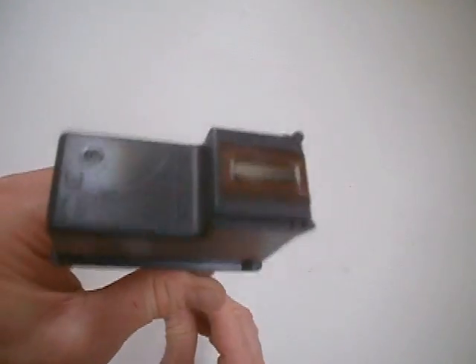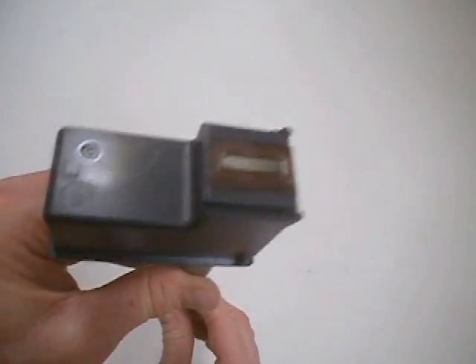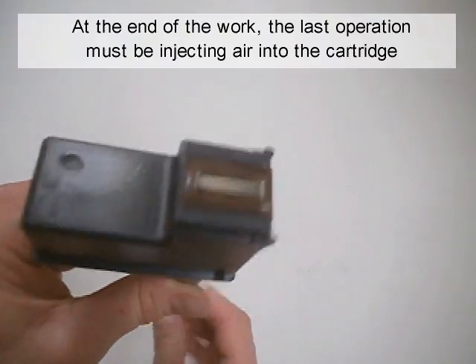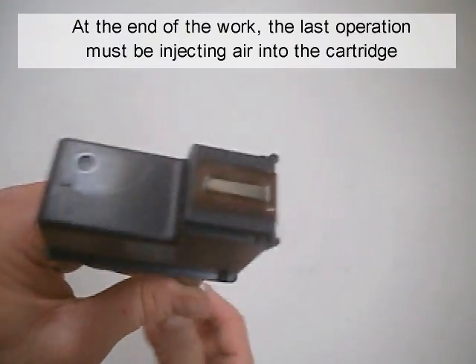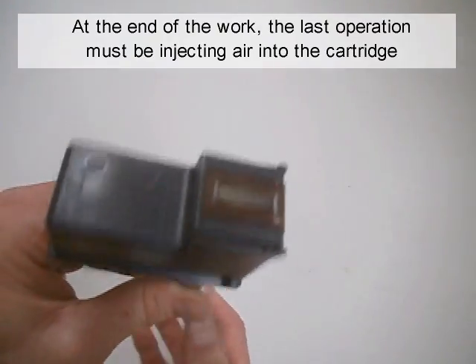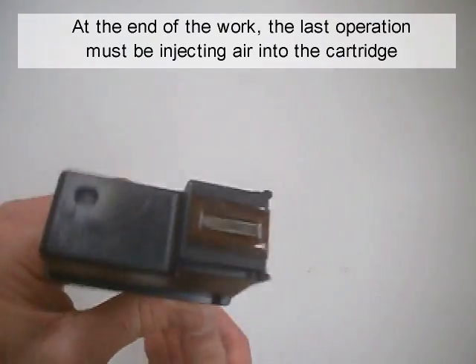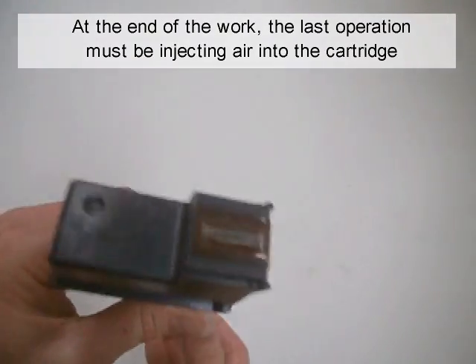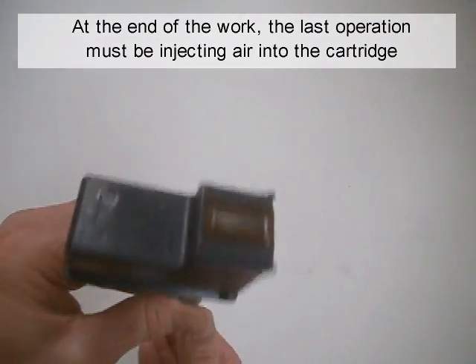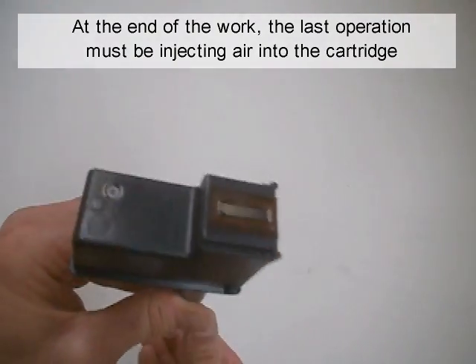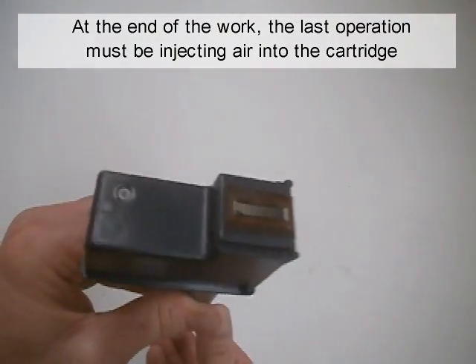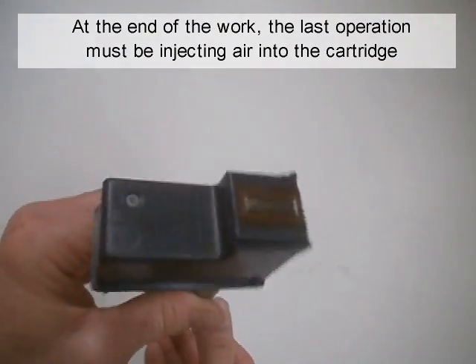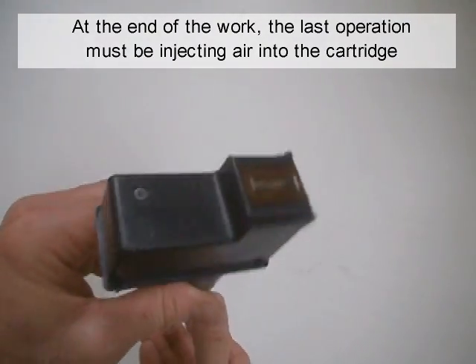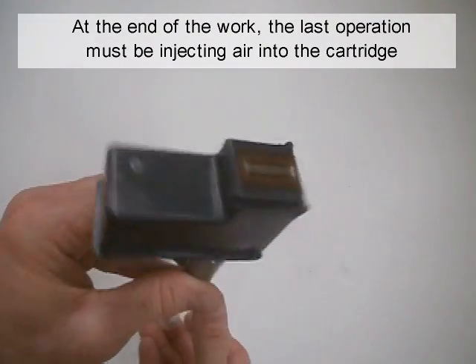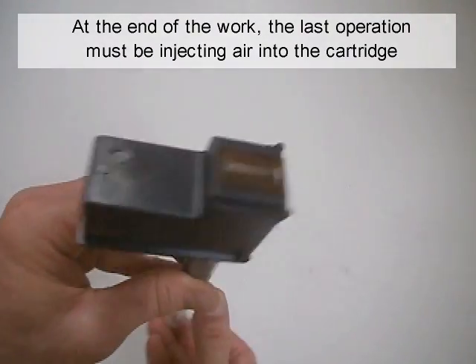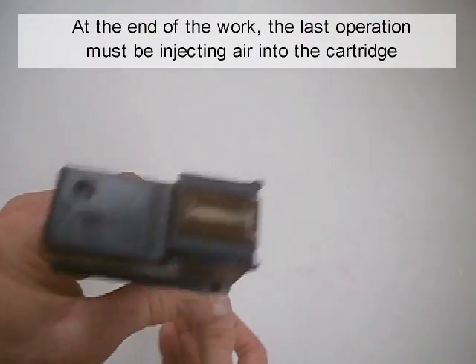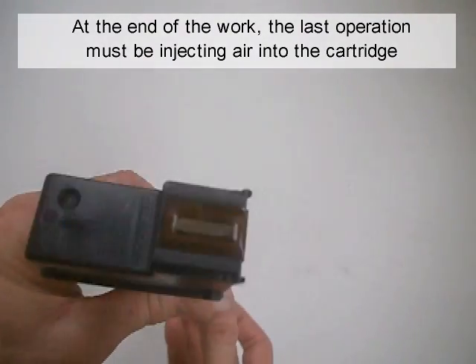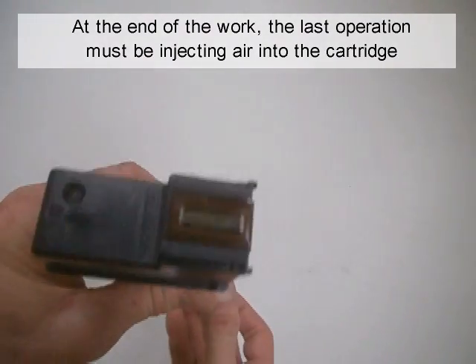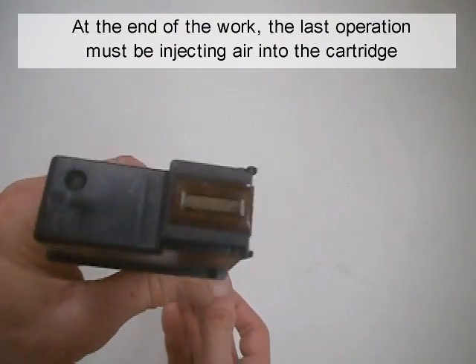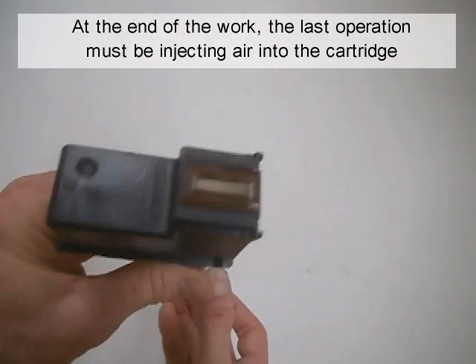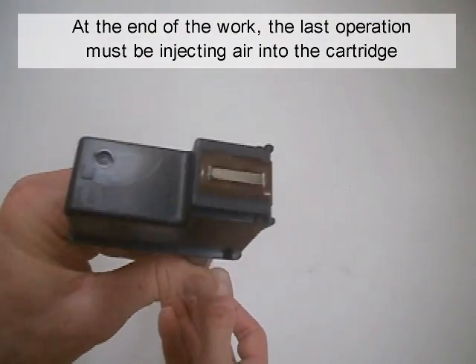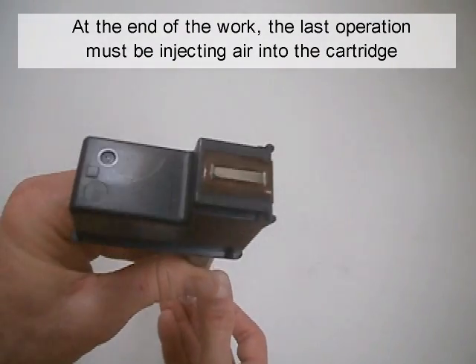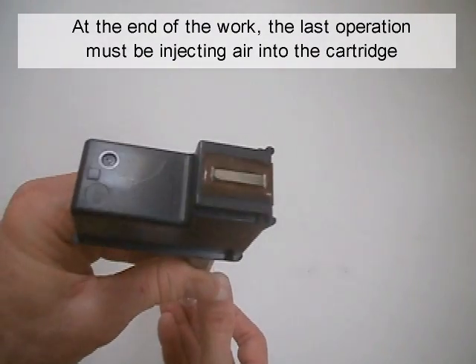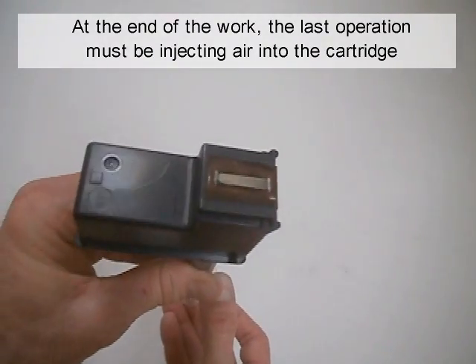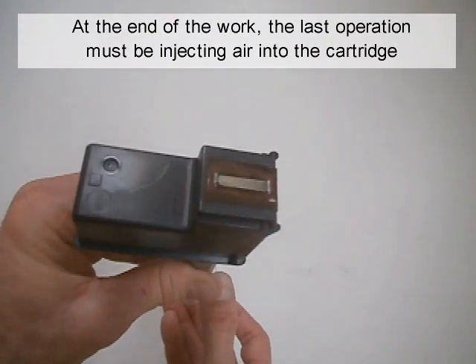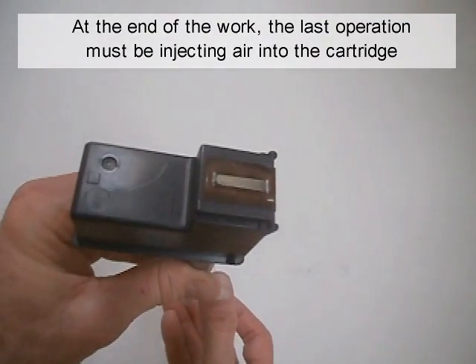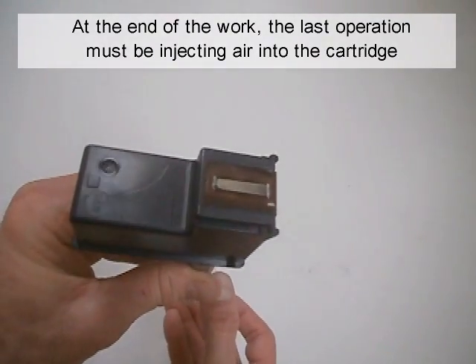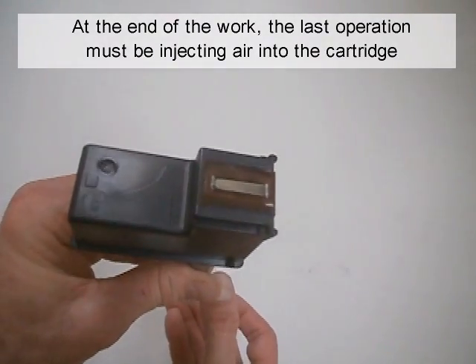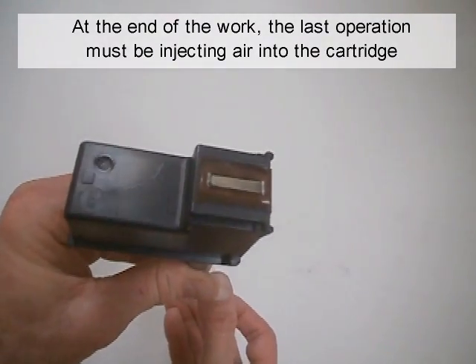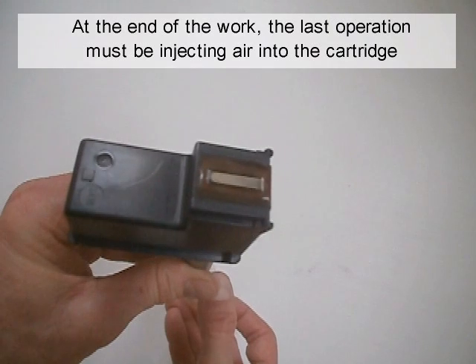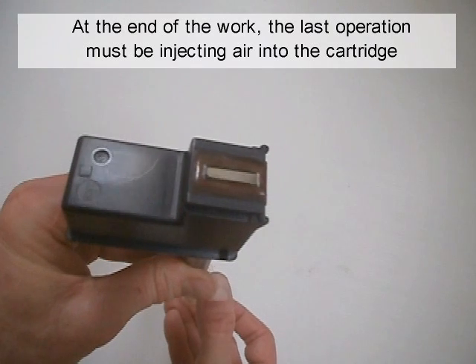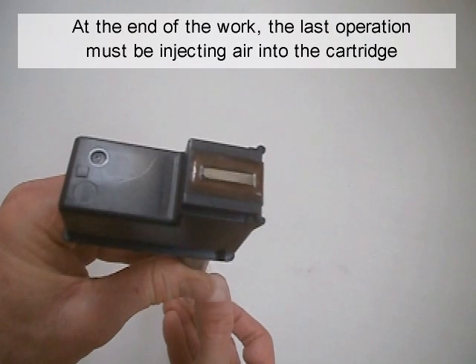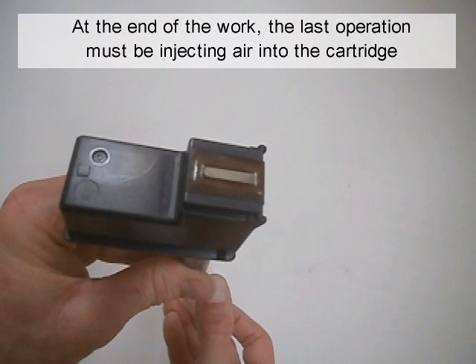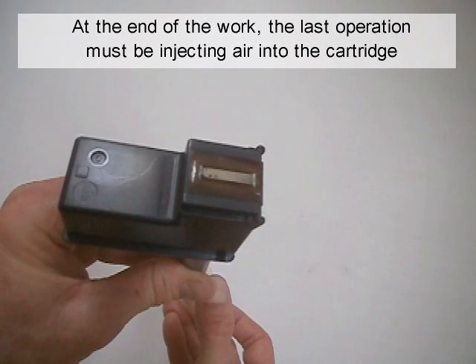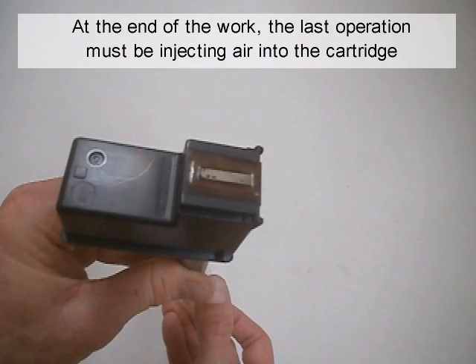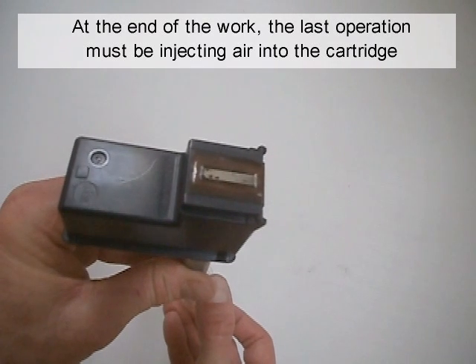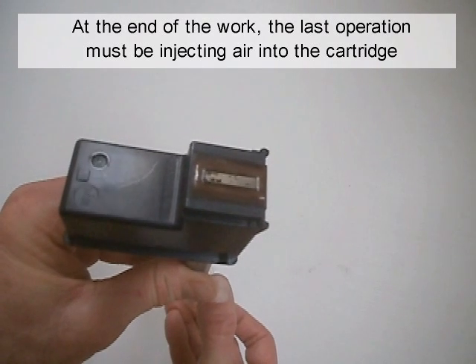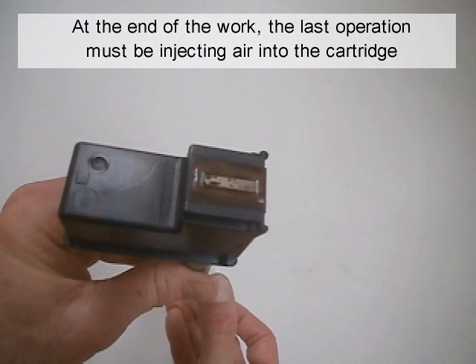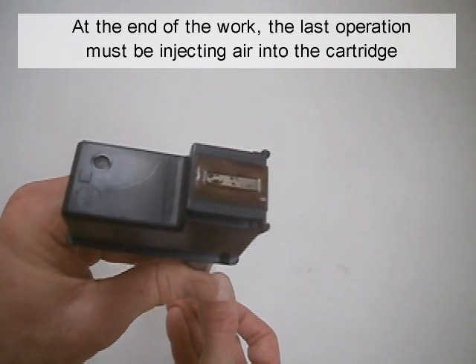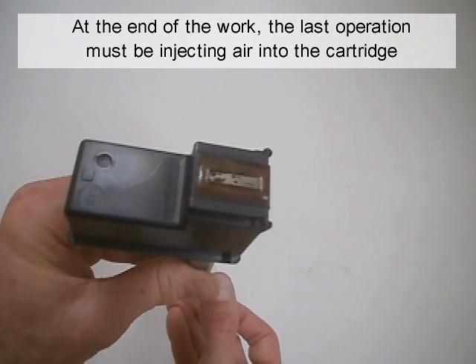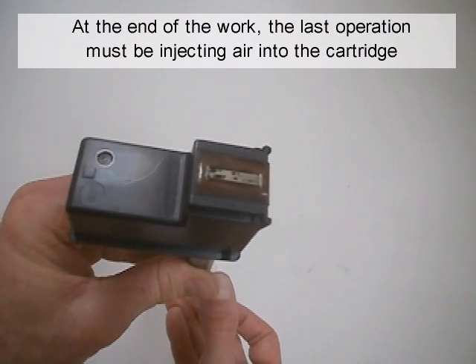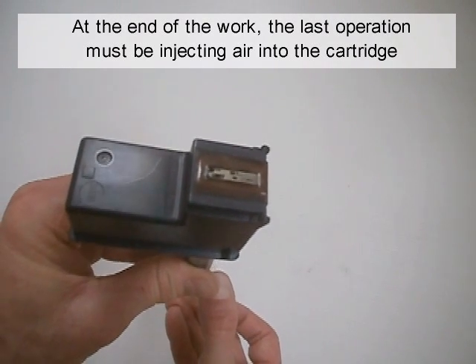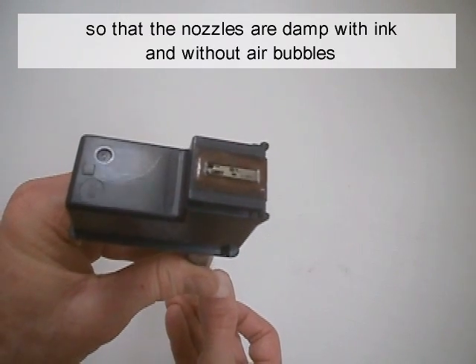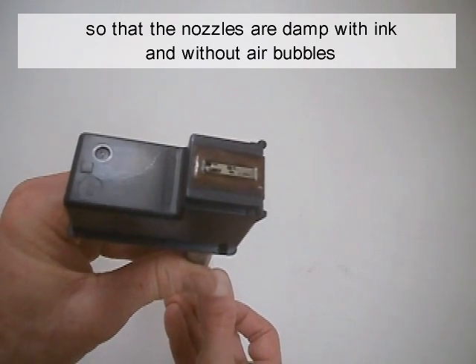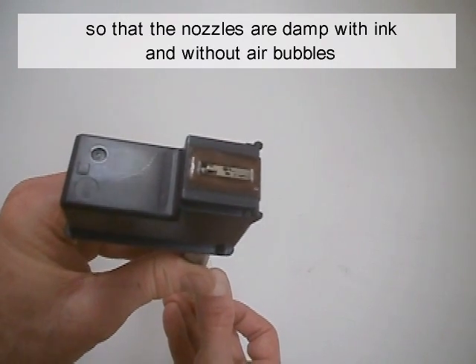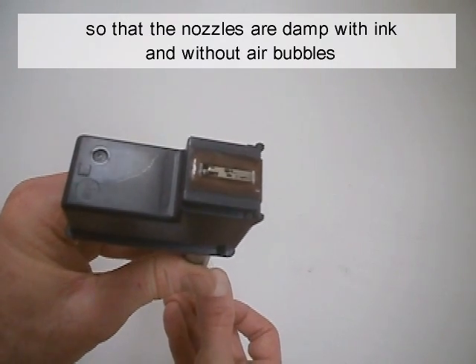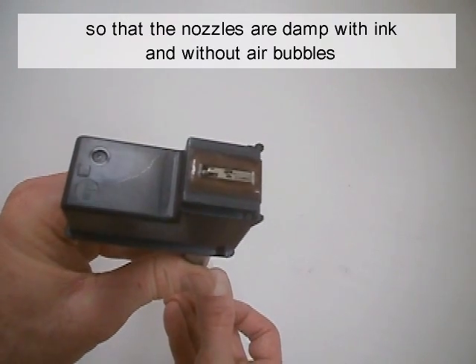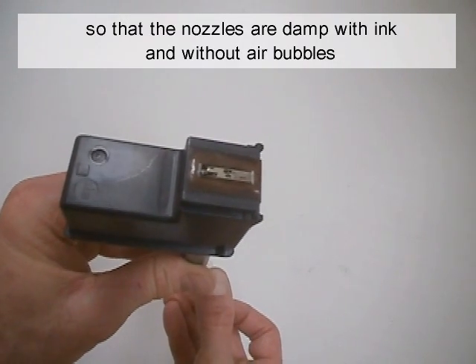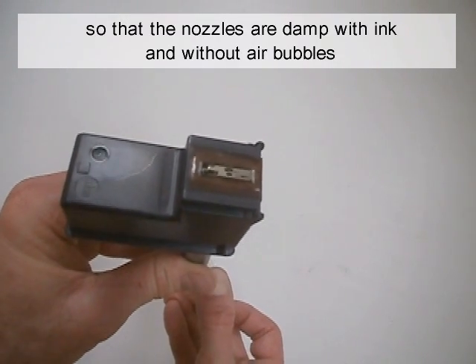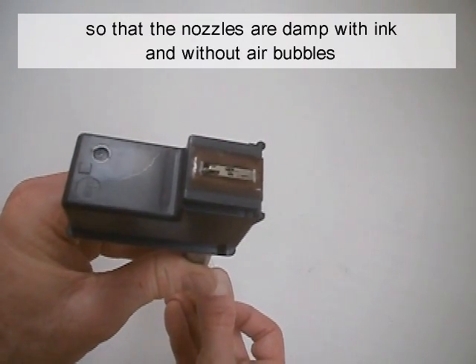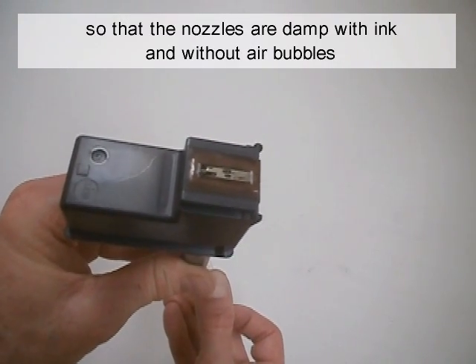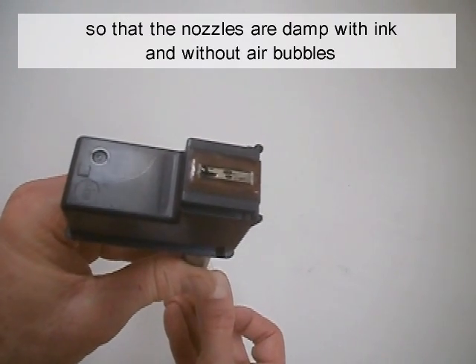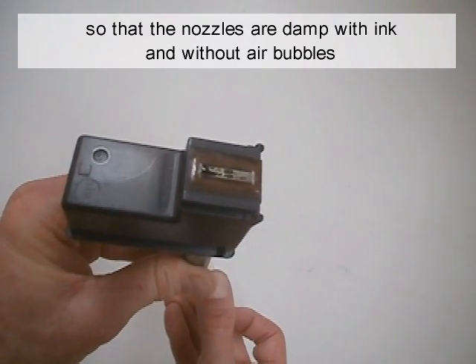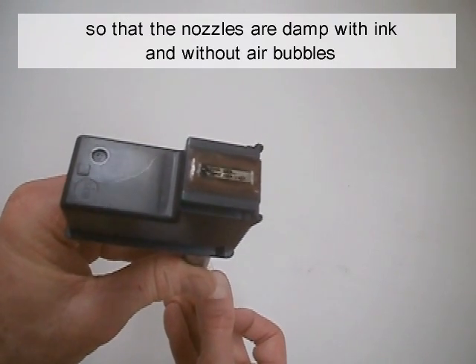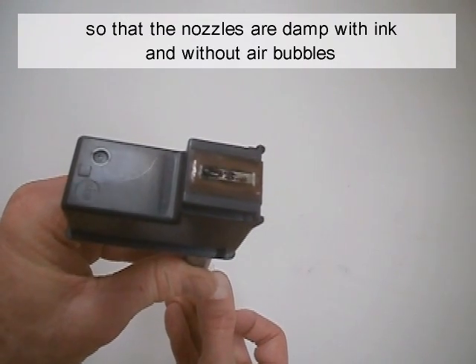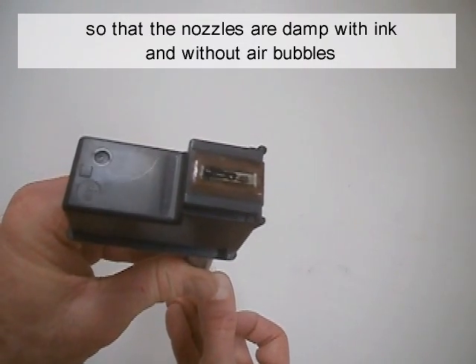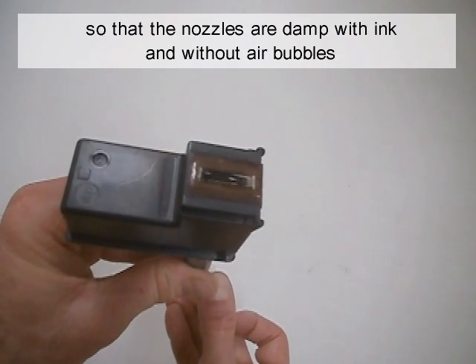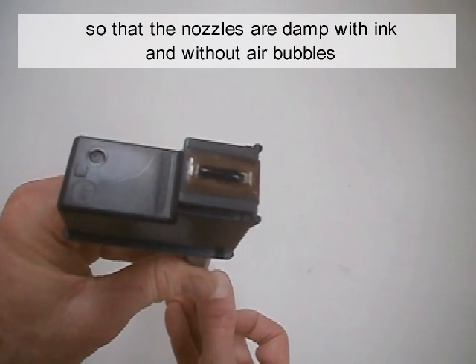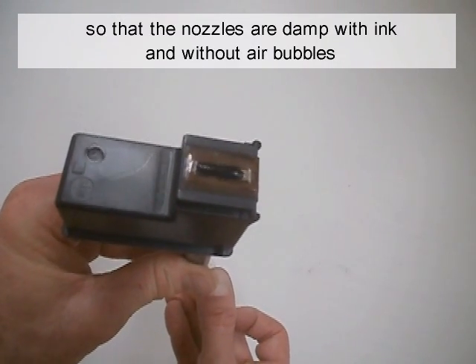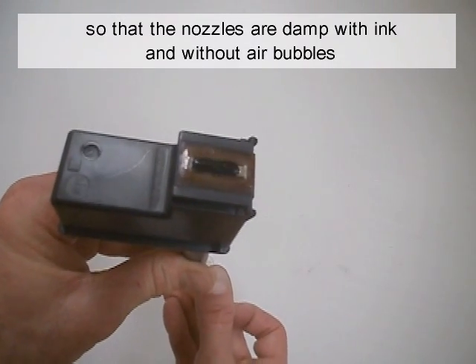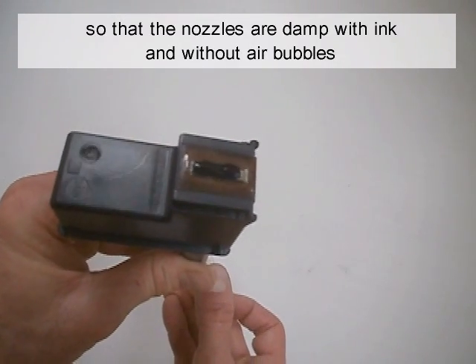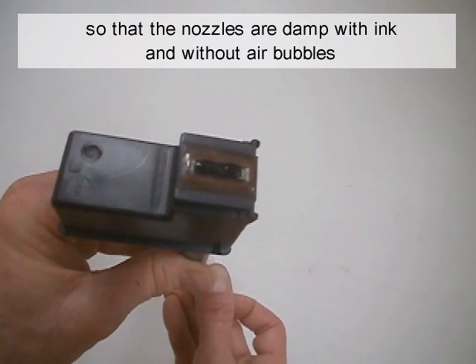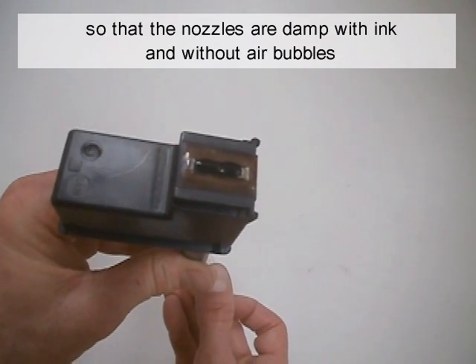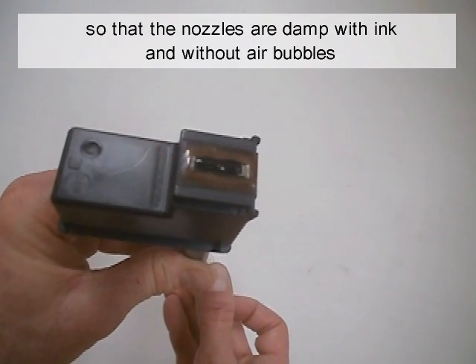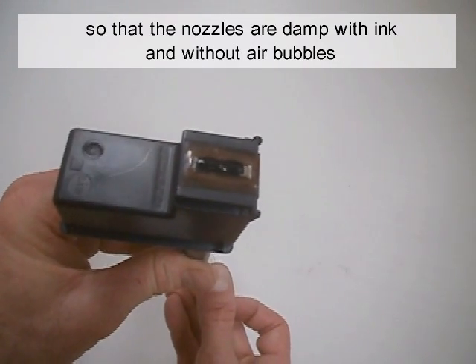At the end of the work, the last operation must be injecting air into the cartridge, so that the nozzles are damp with ink and without air bubbles.